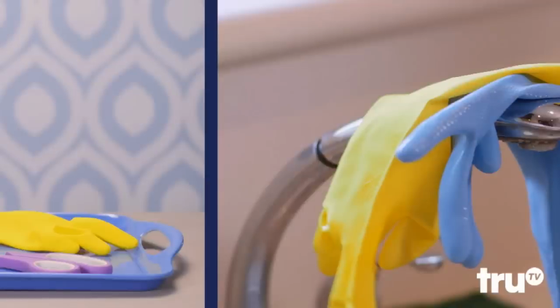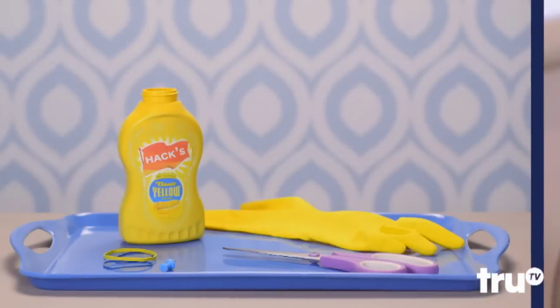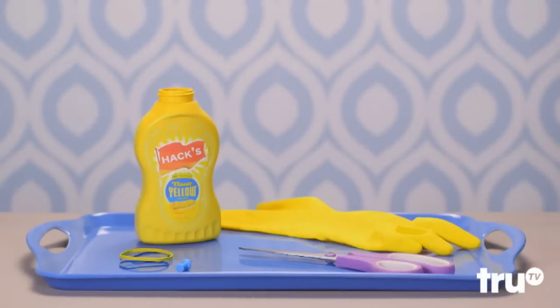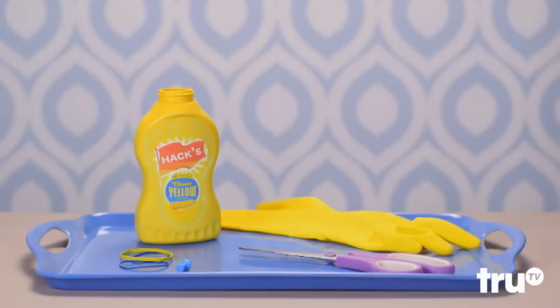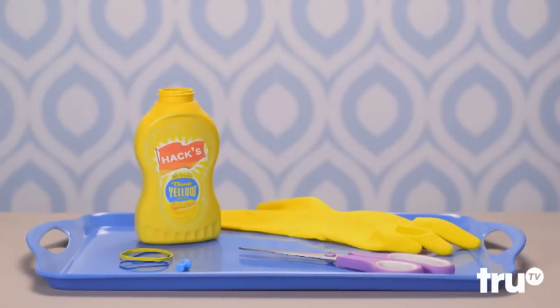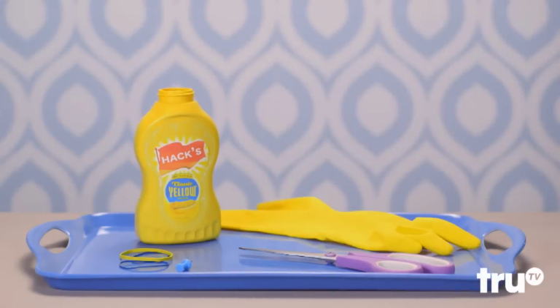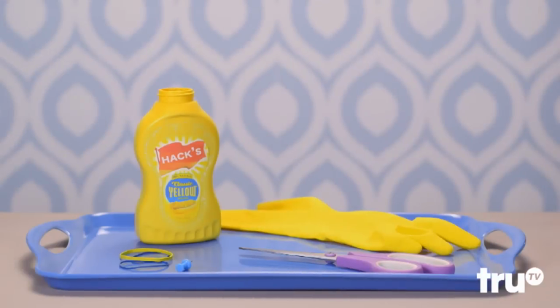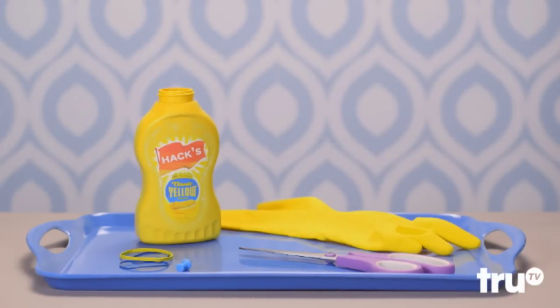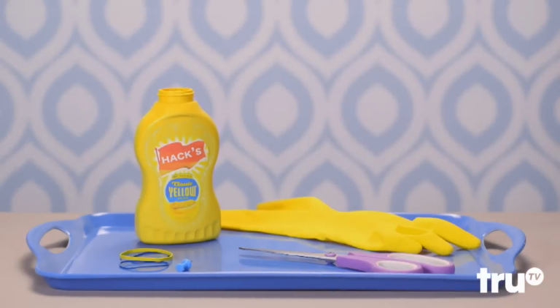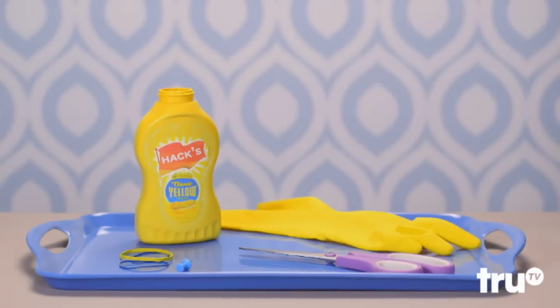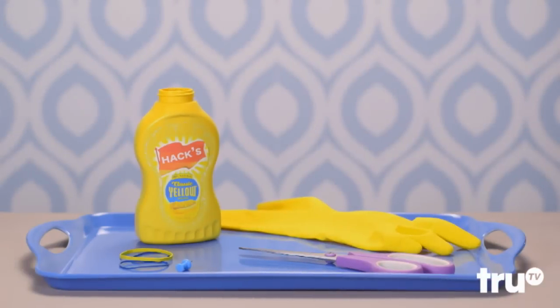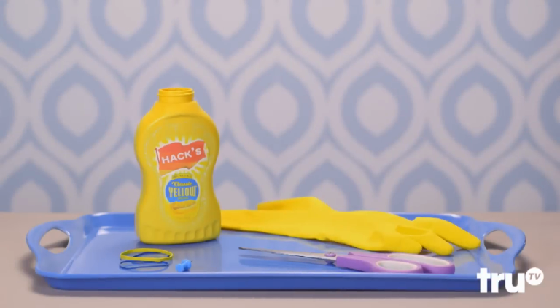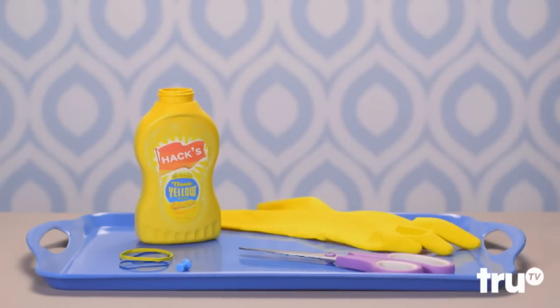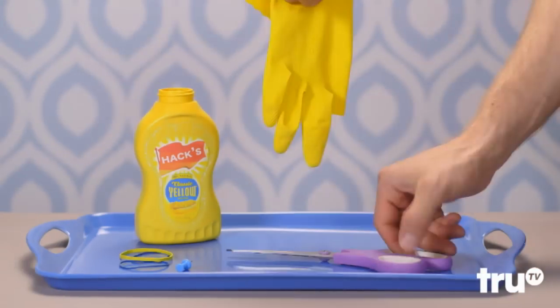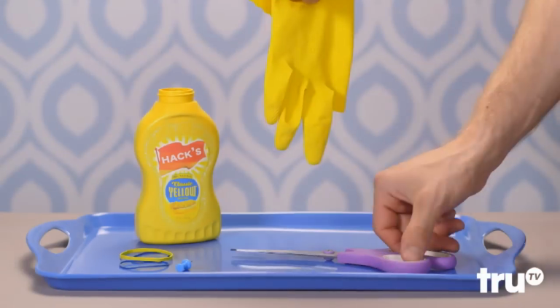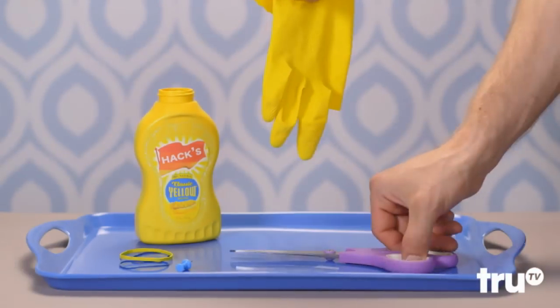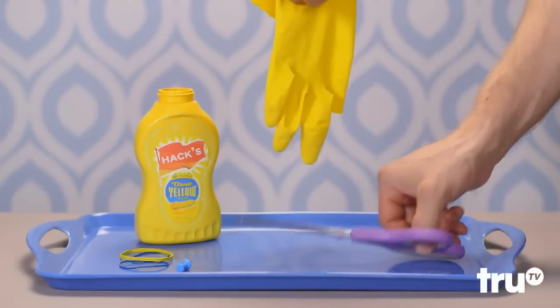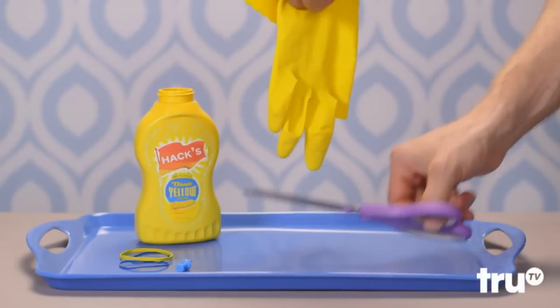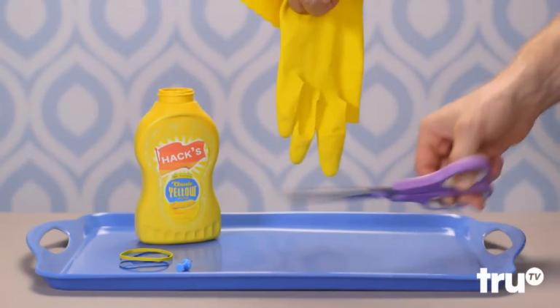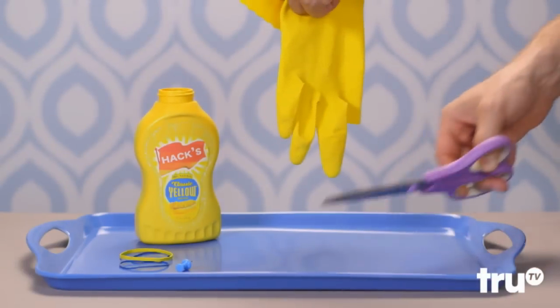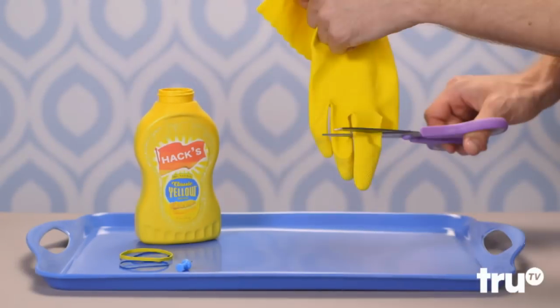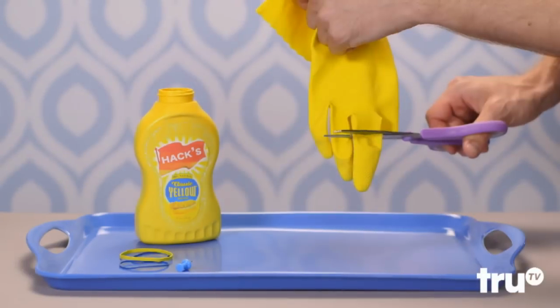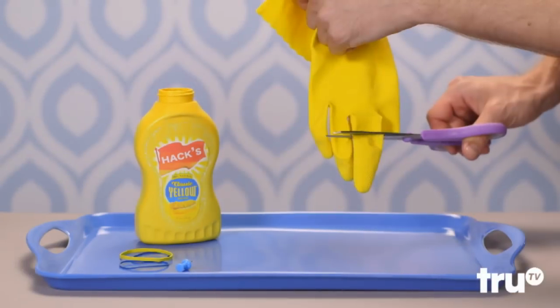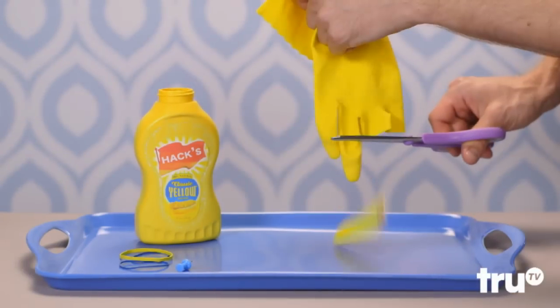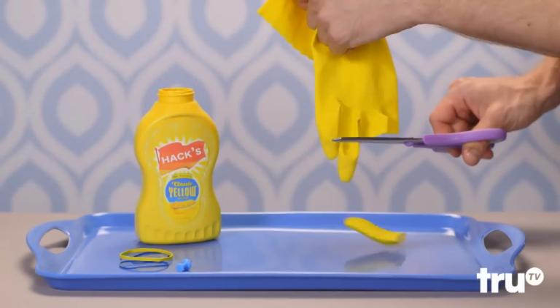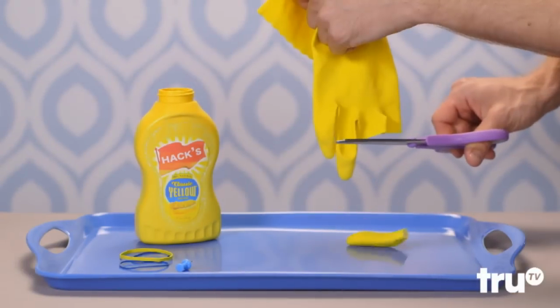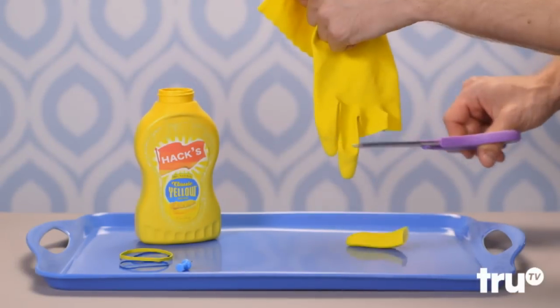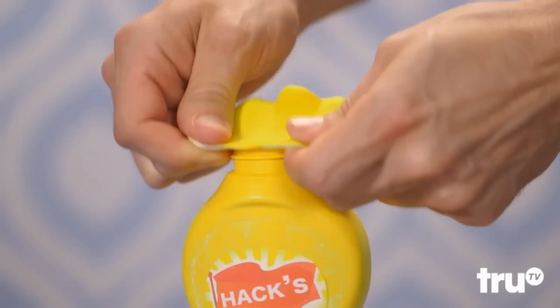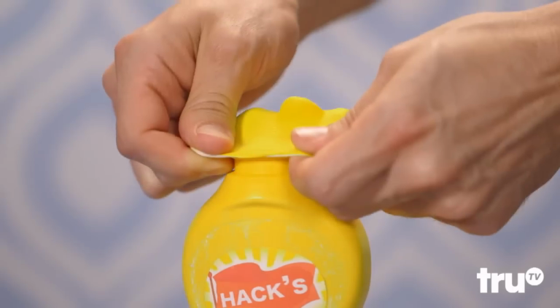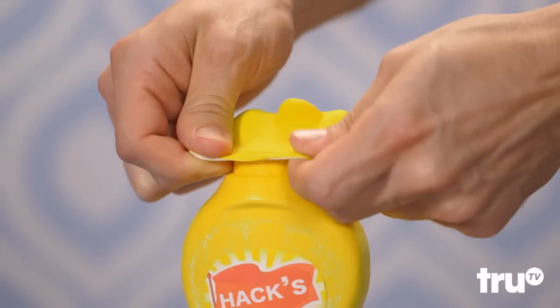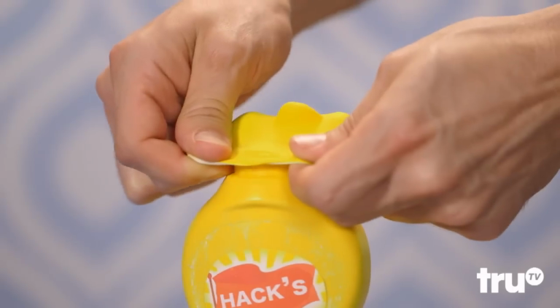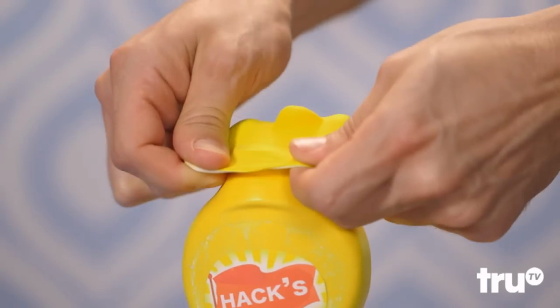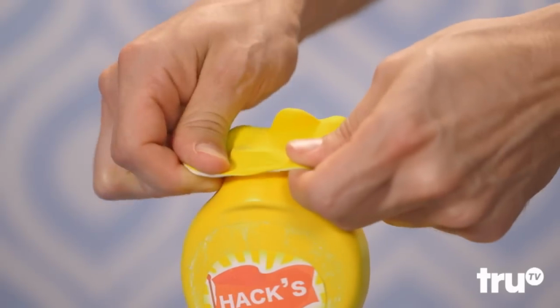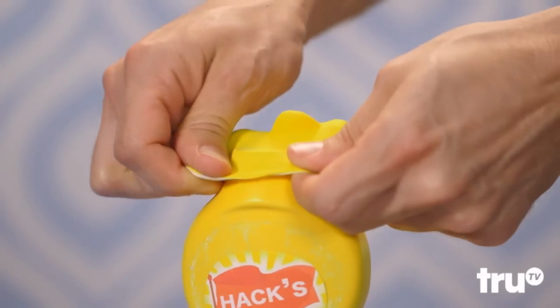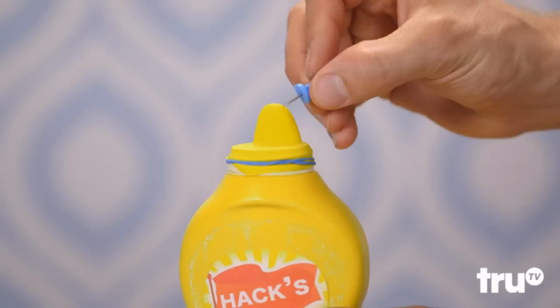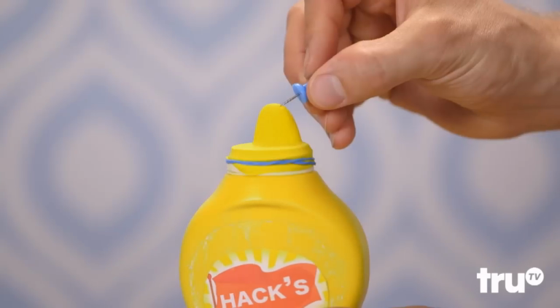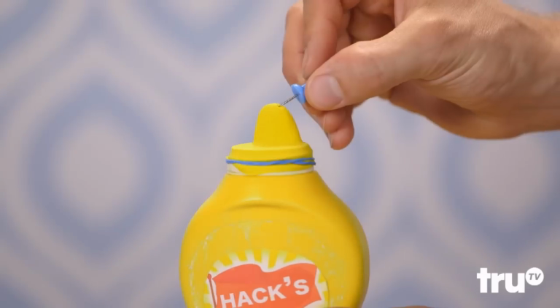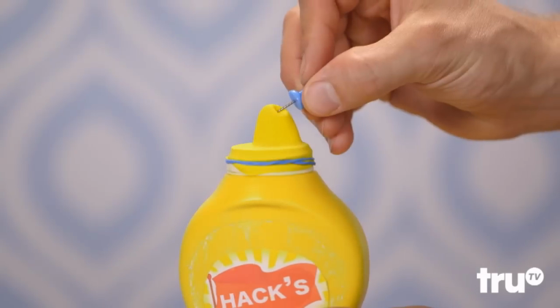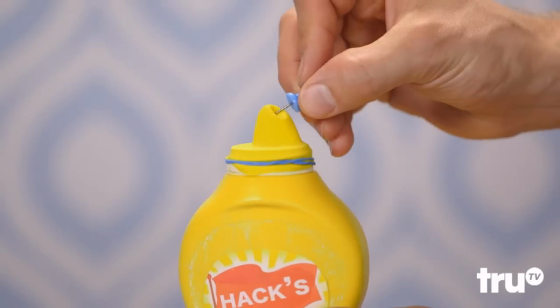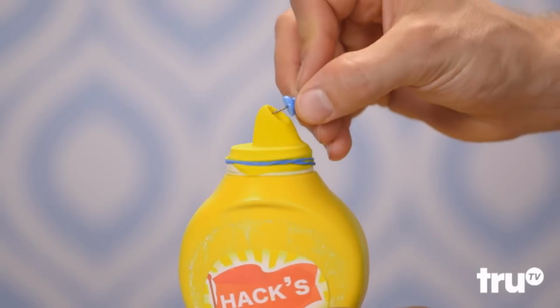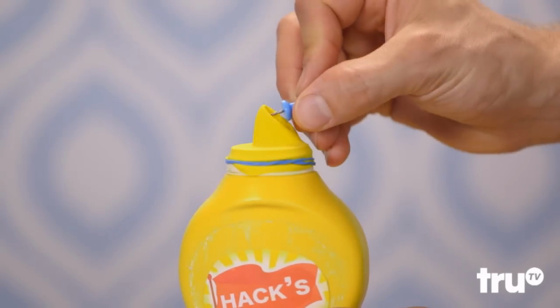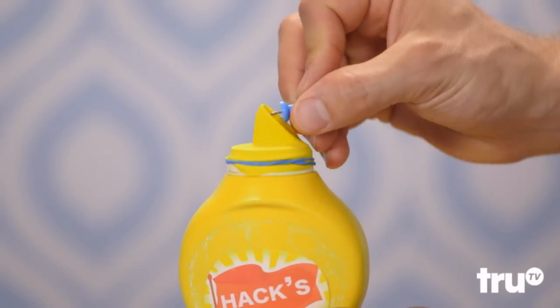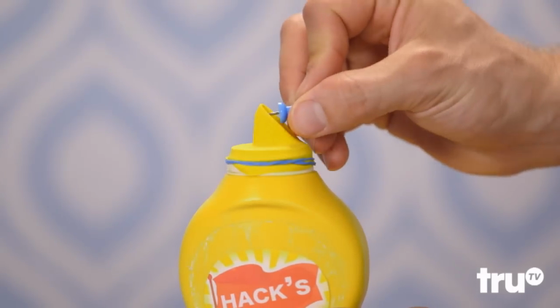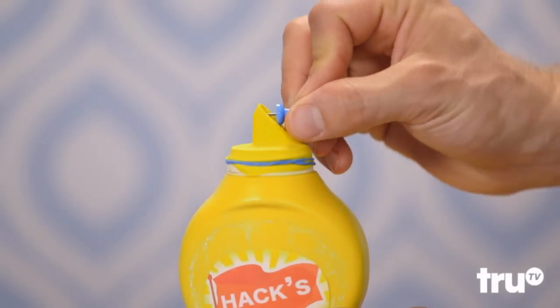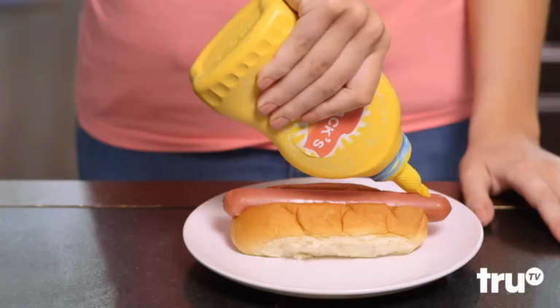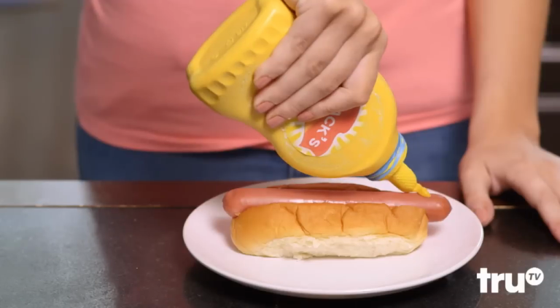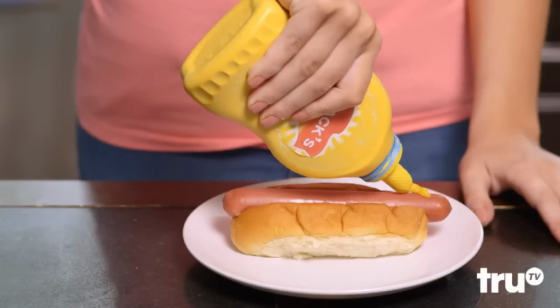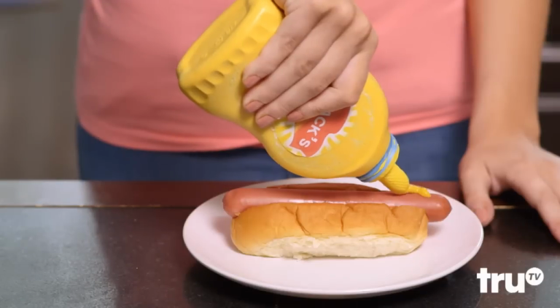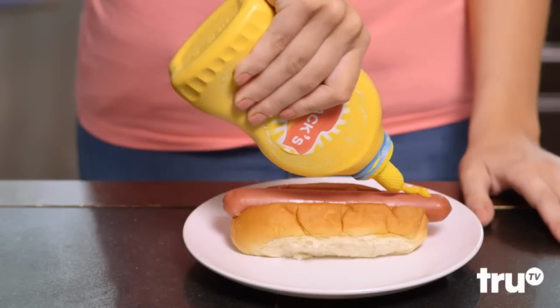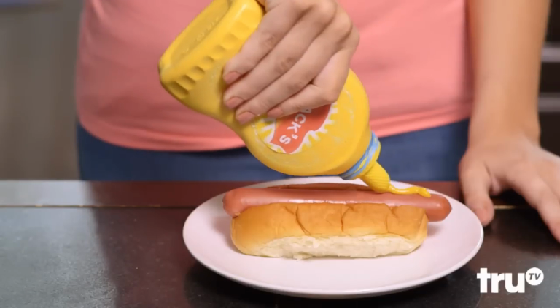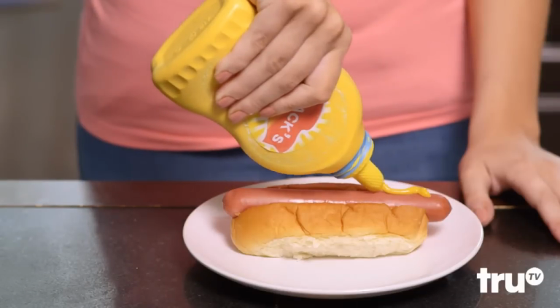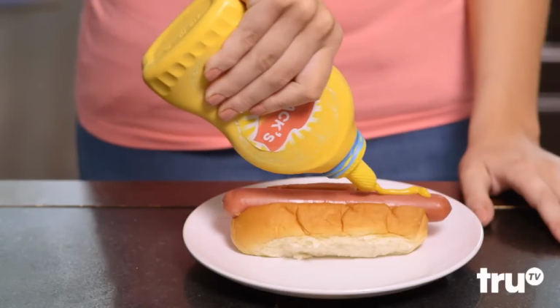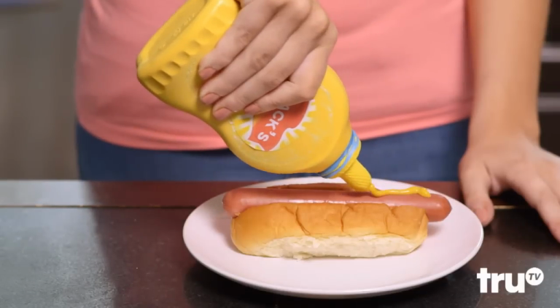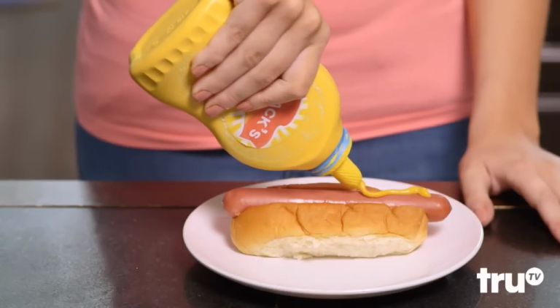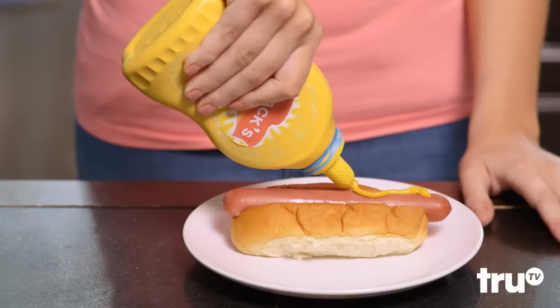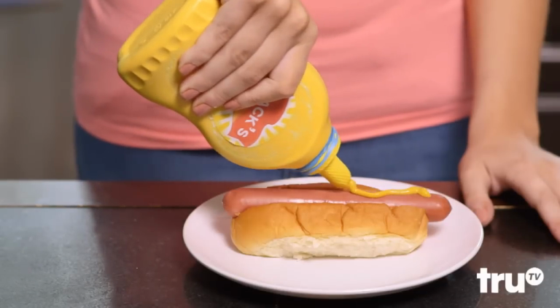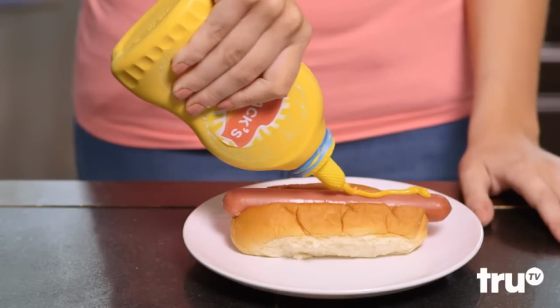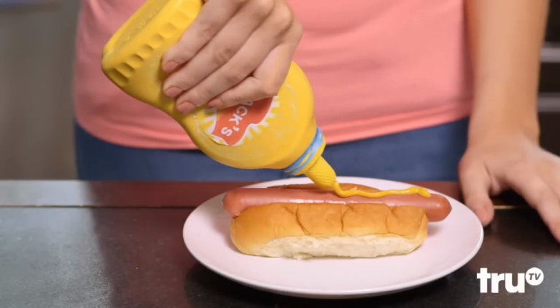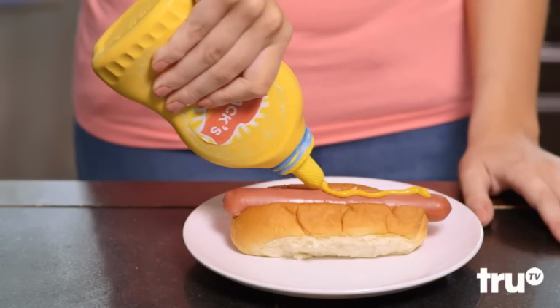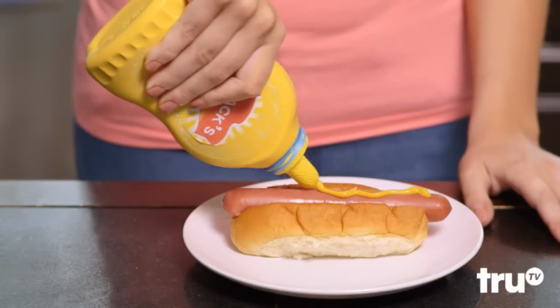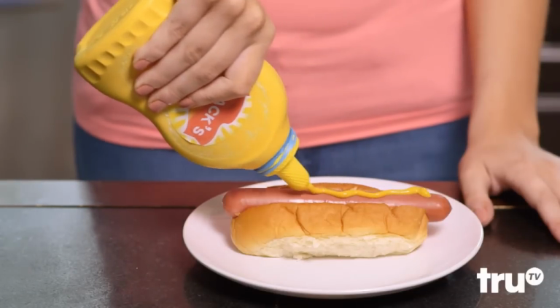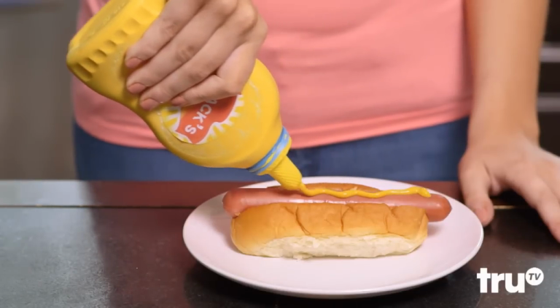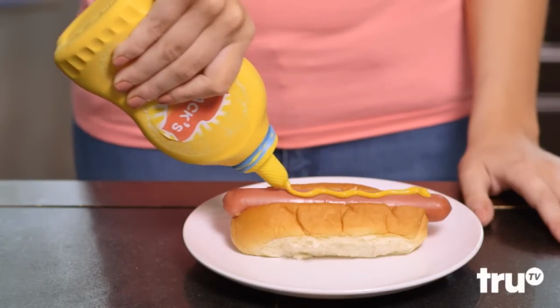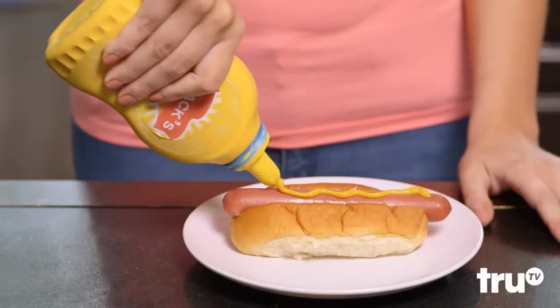Missing the top of a bottle? Just replace it with the finger from a Rubber Glove. You can poke a hole and there's a spout, too. All-star.